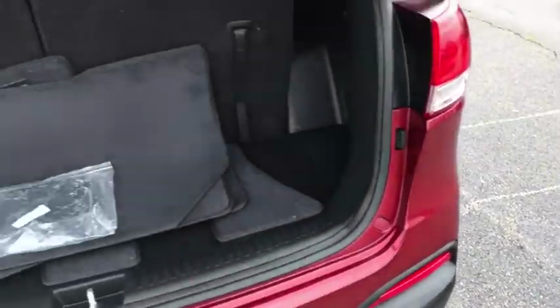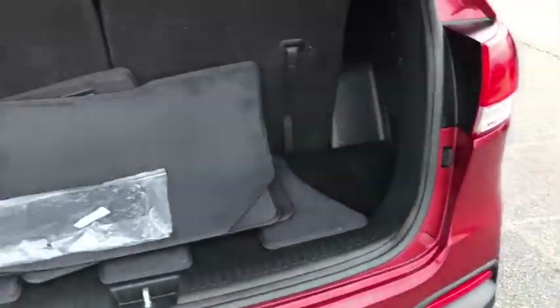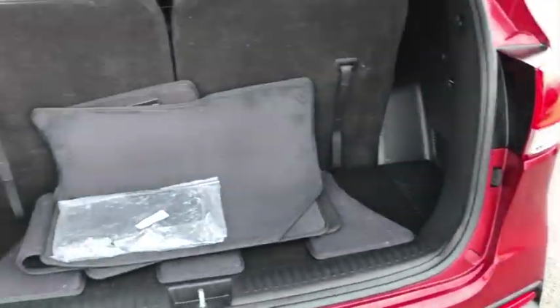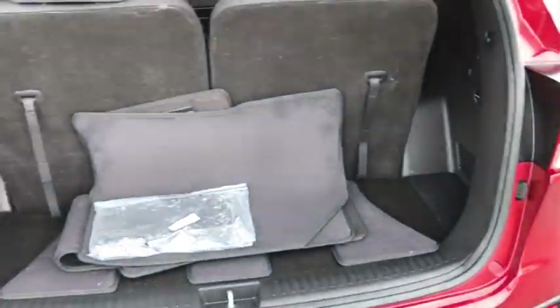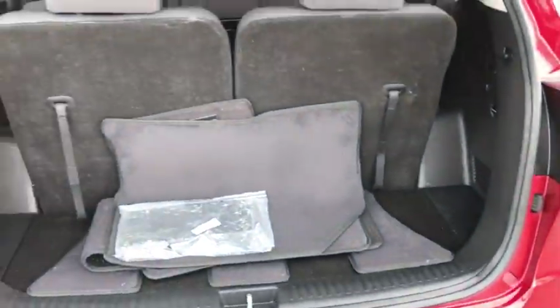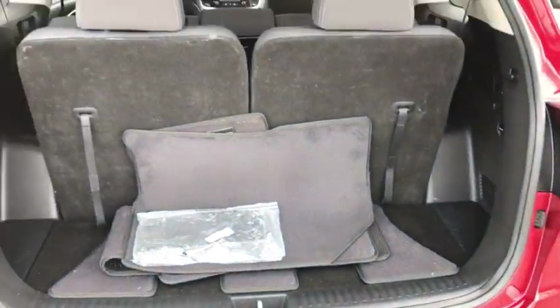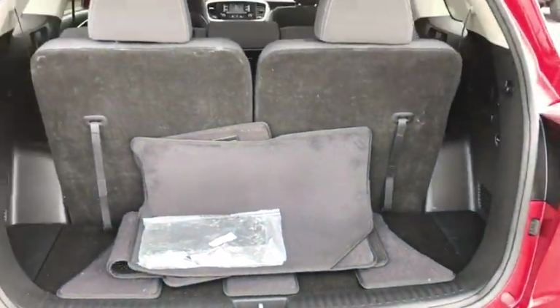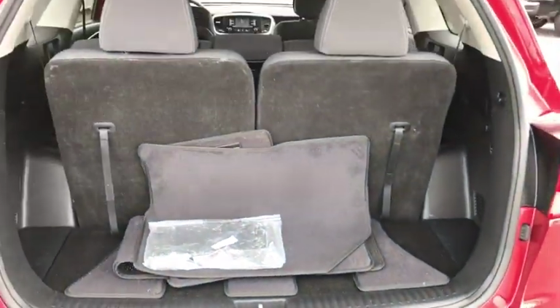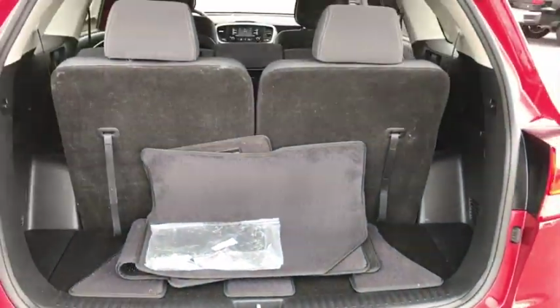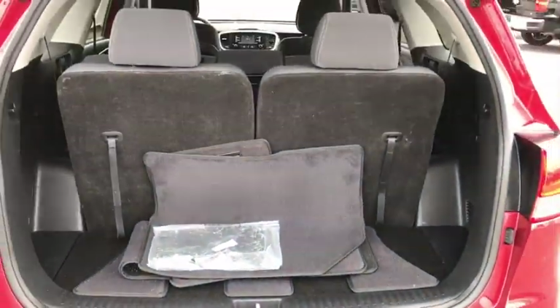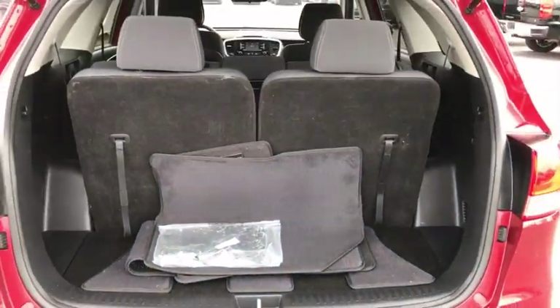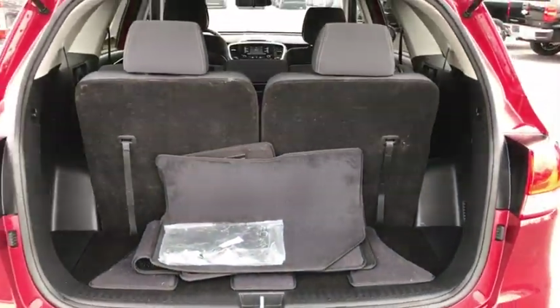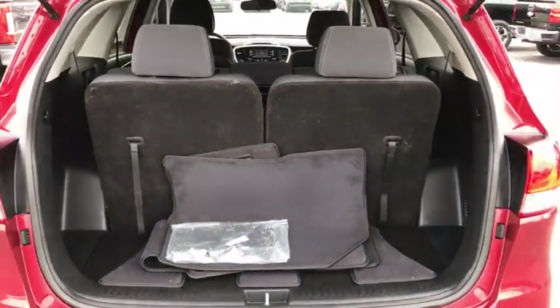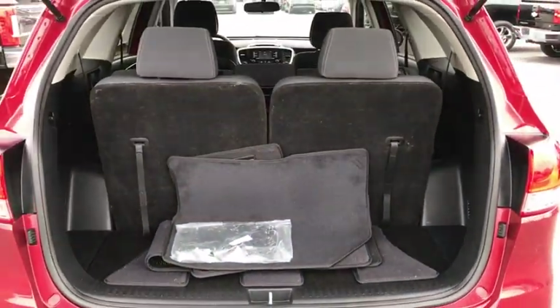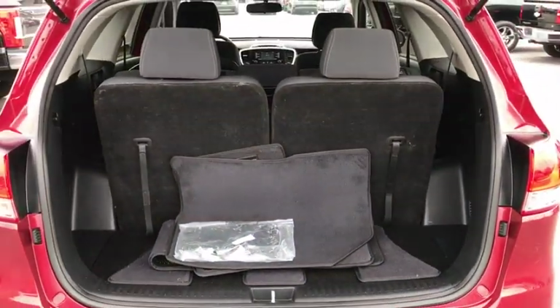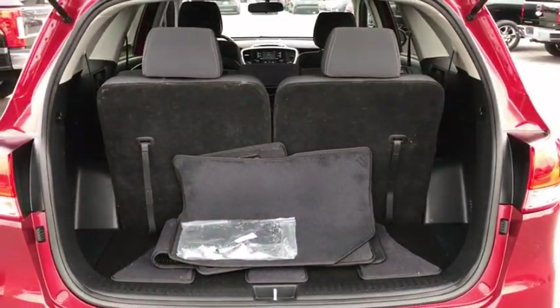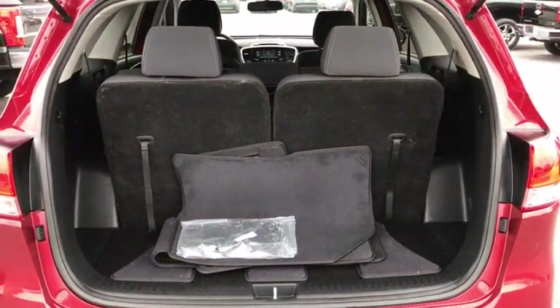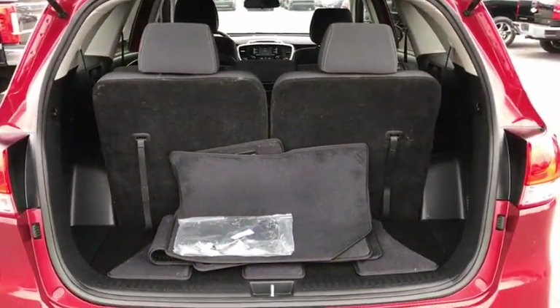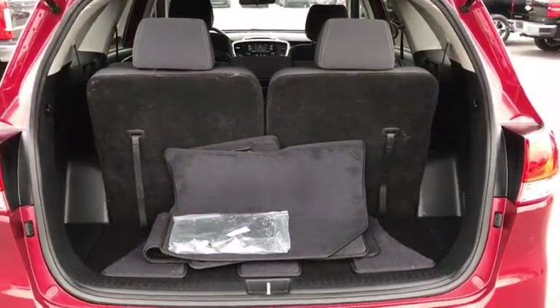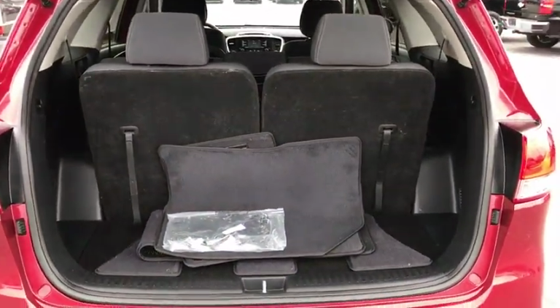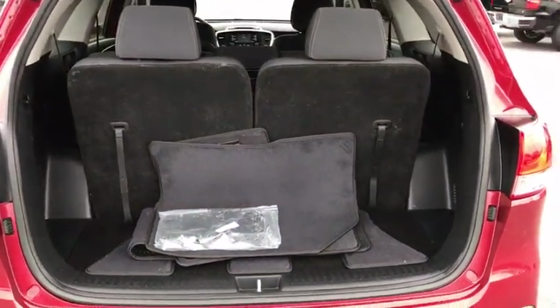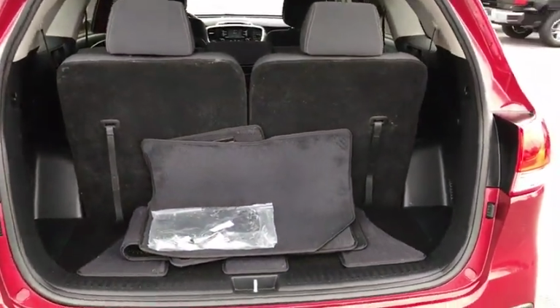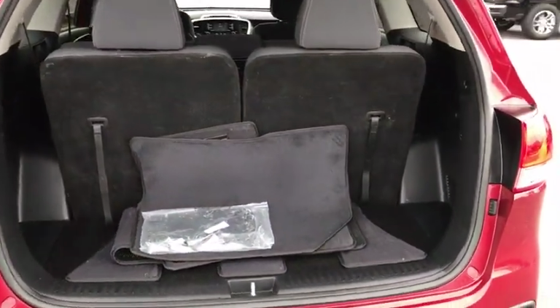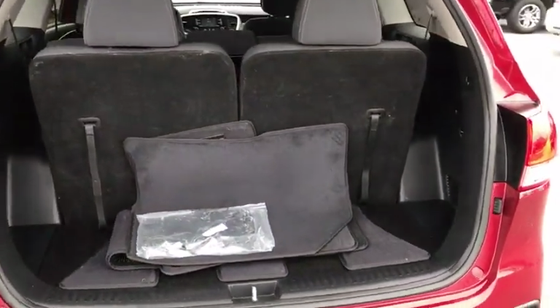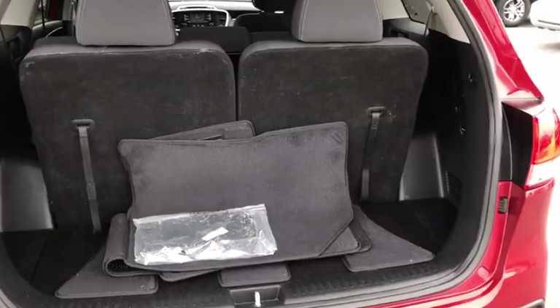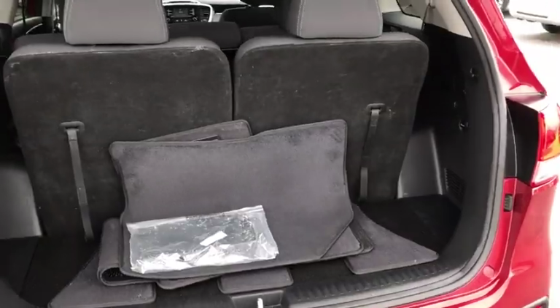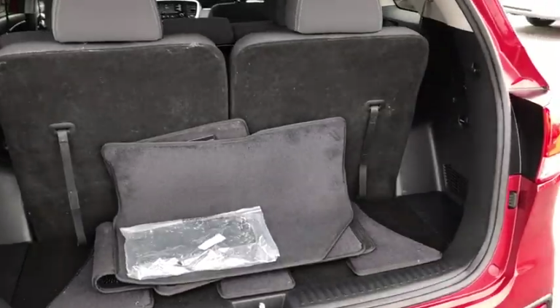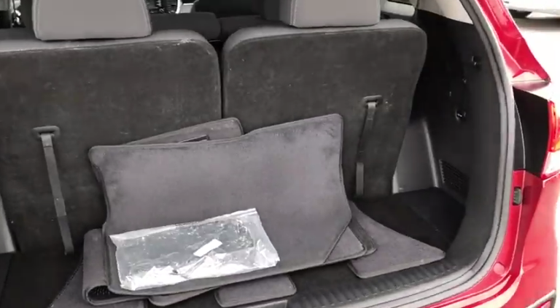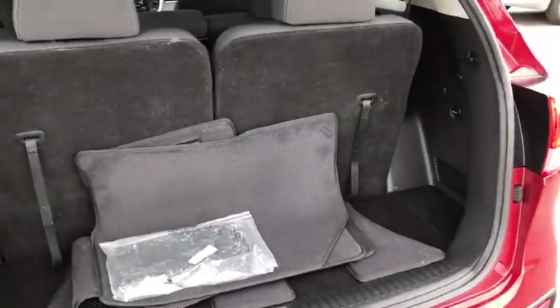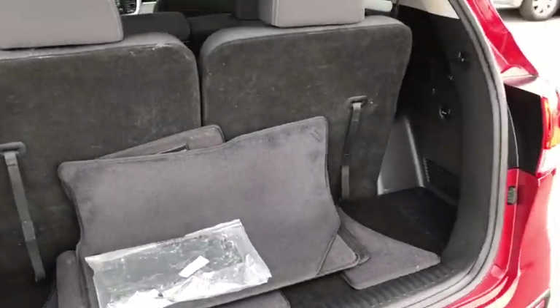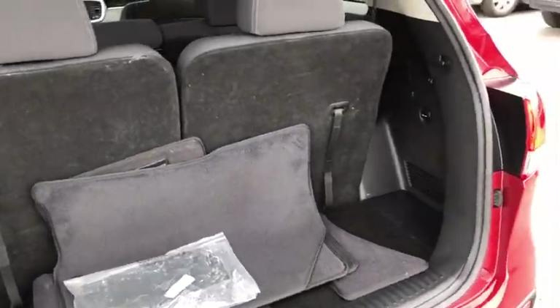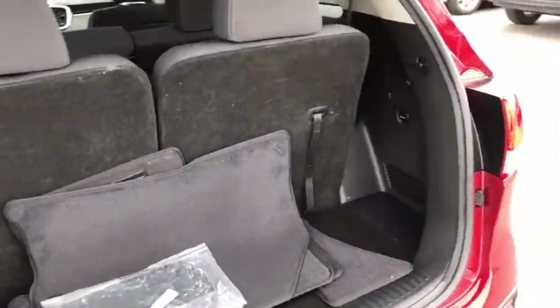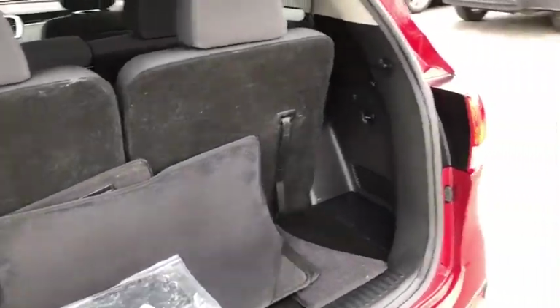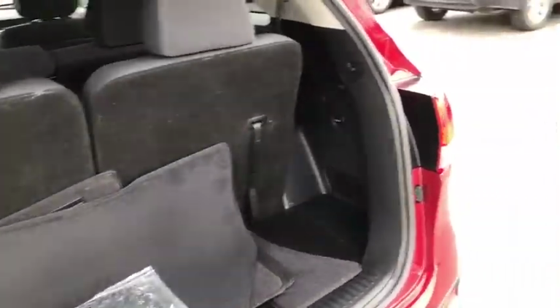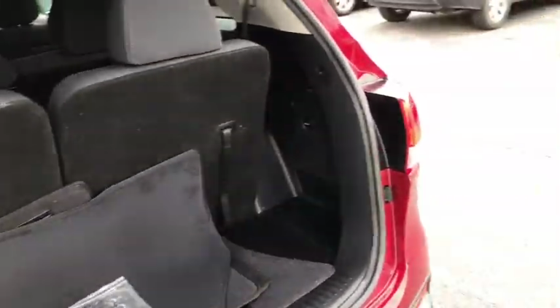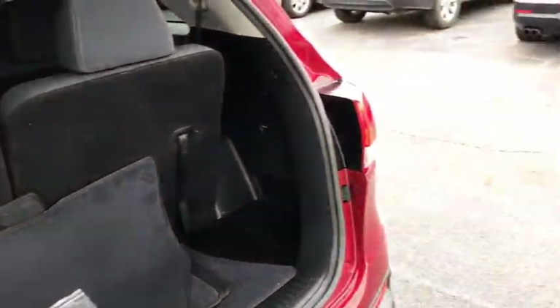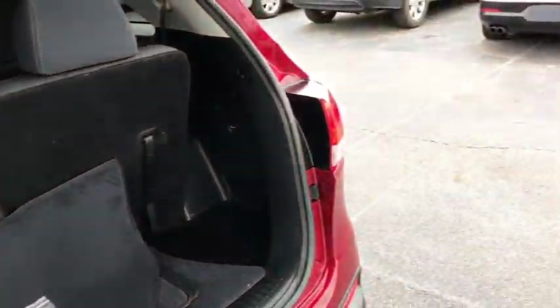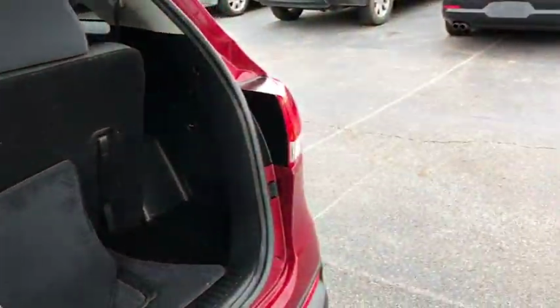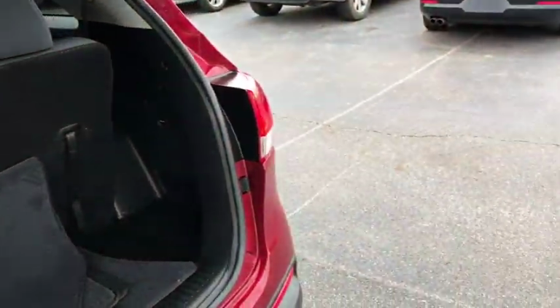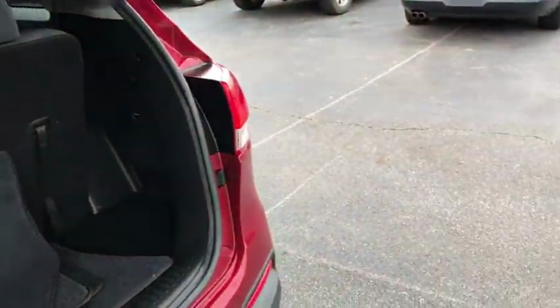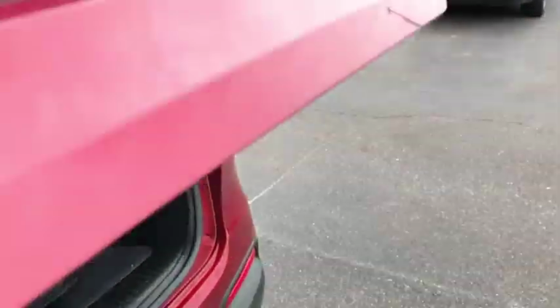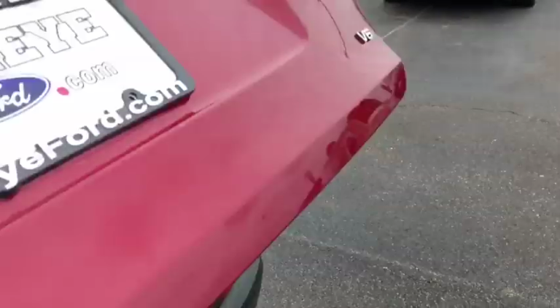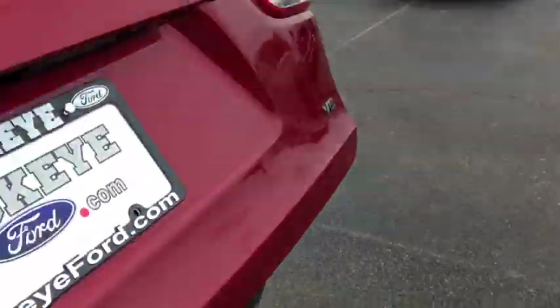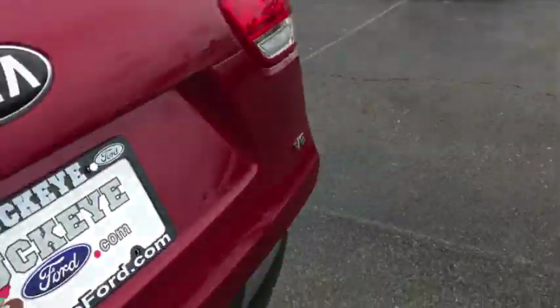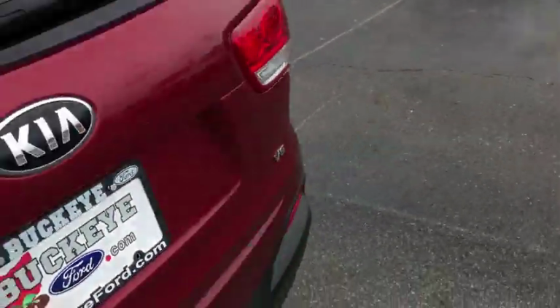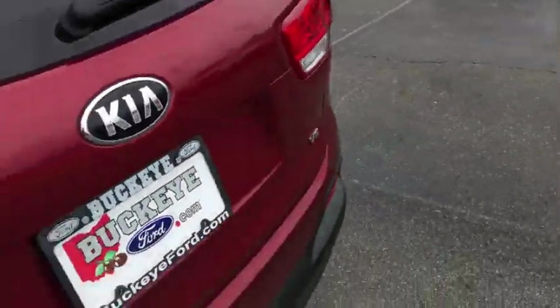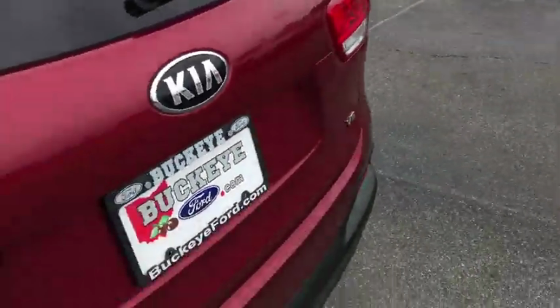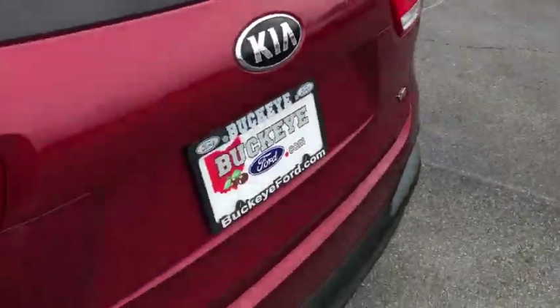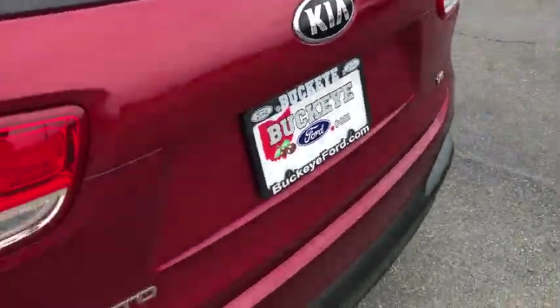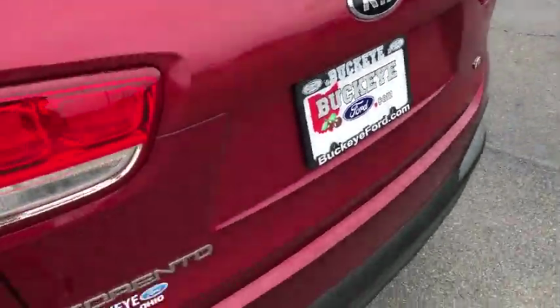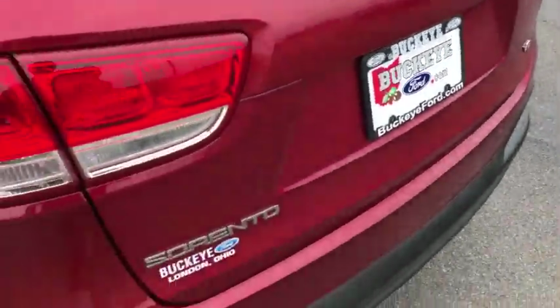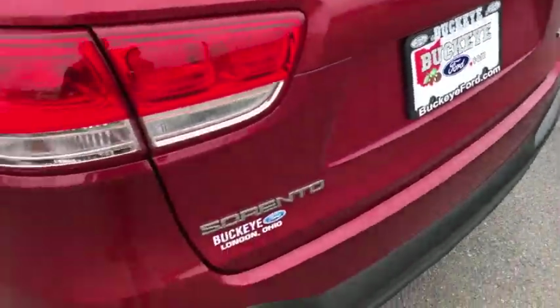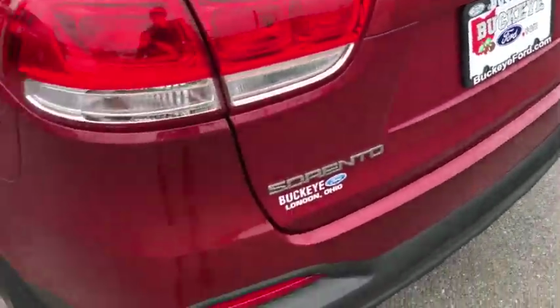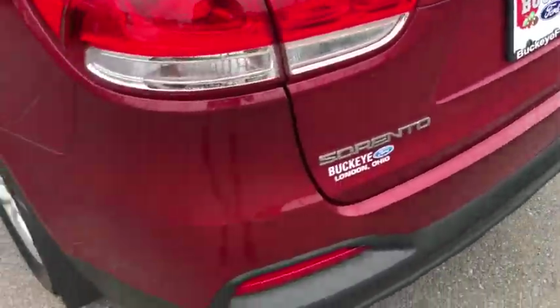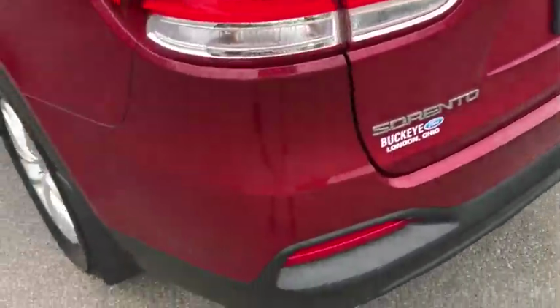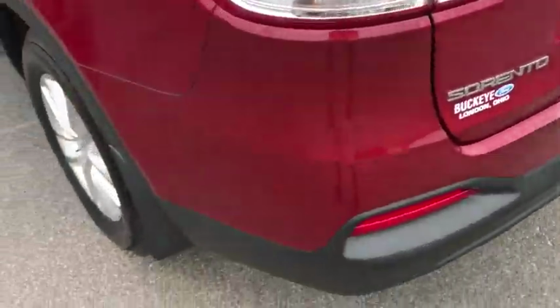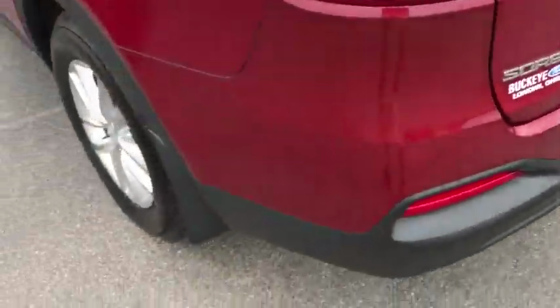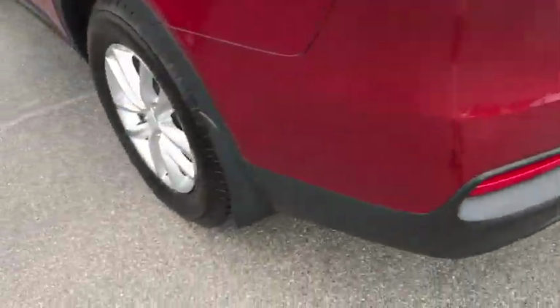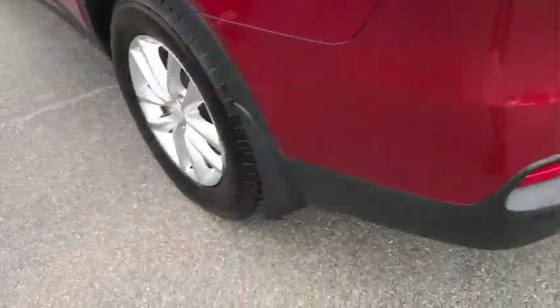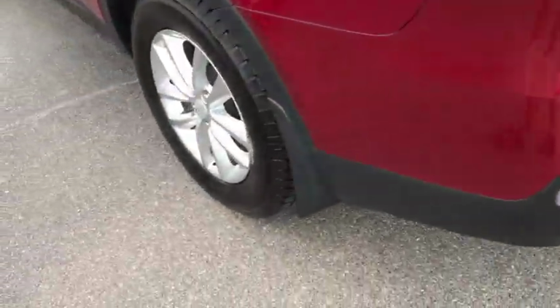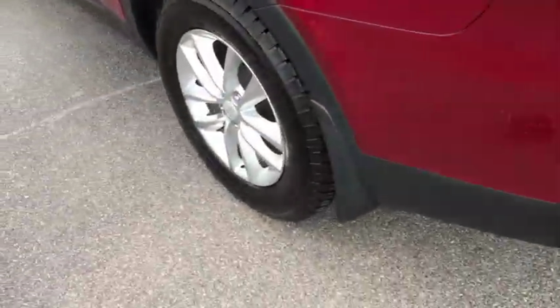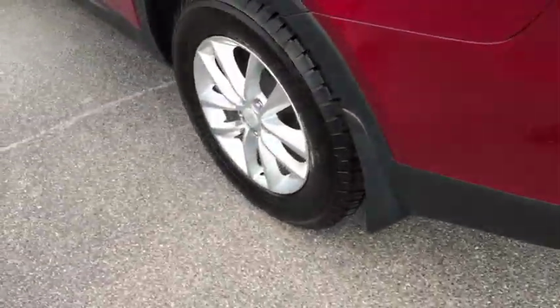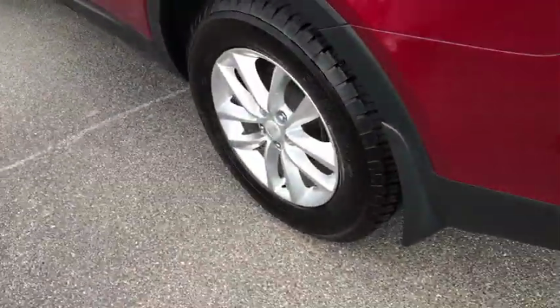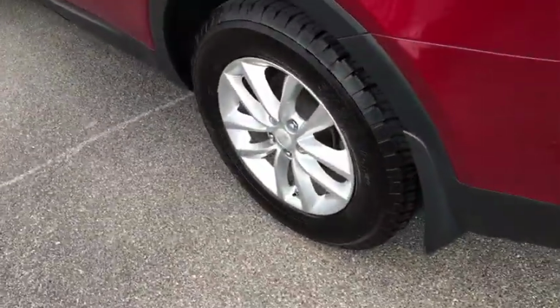Power windows, security system, CD player, tachometer, overhead console, remote keyless entry, panic alarm.